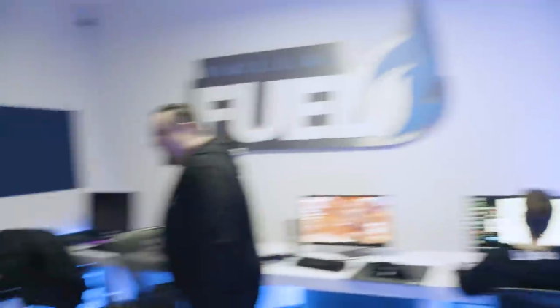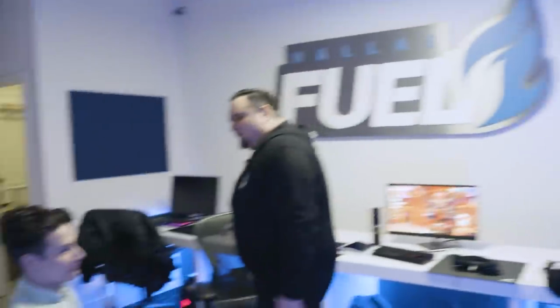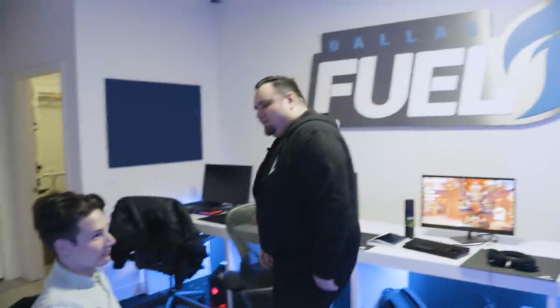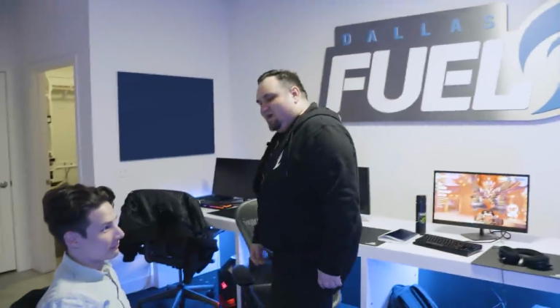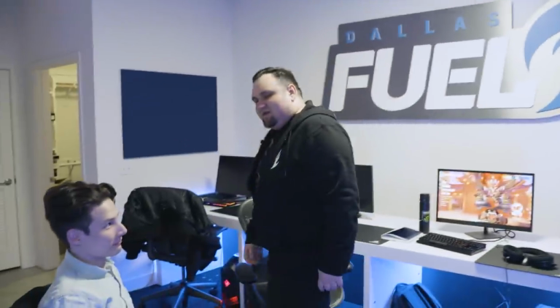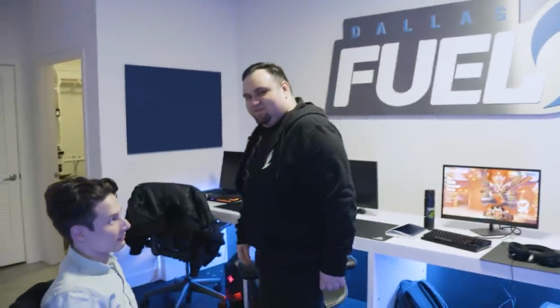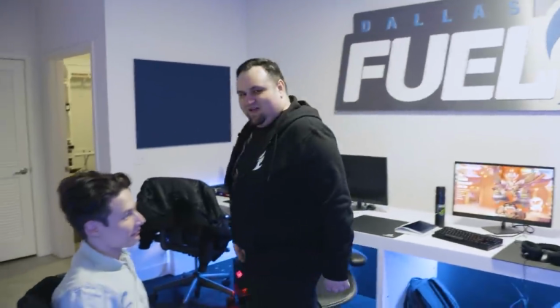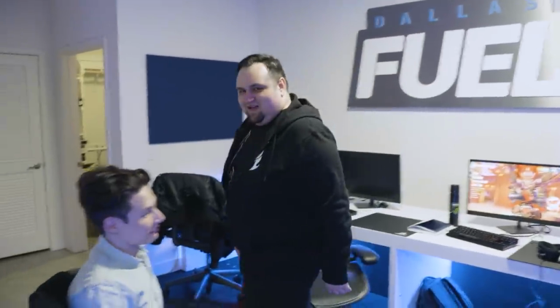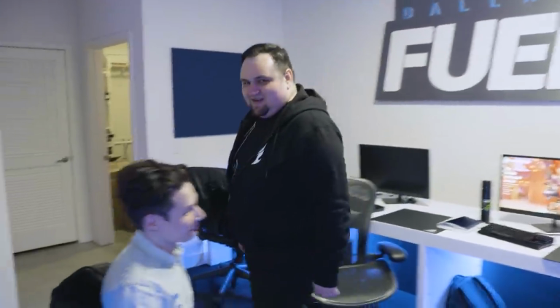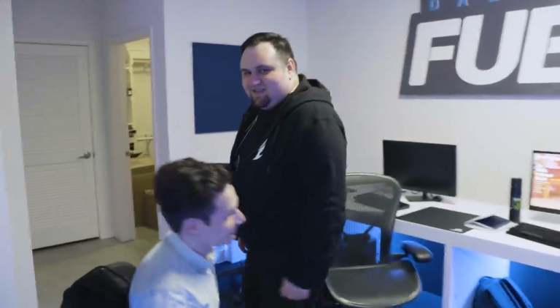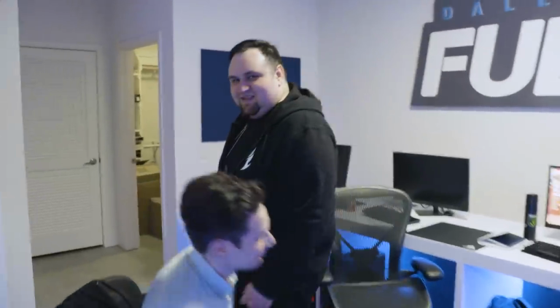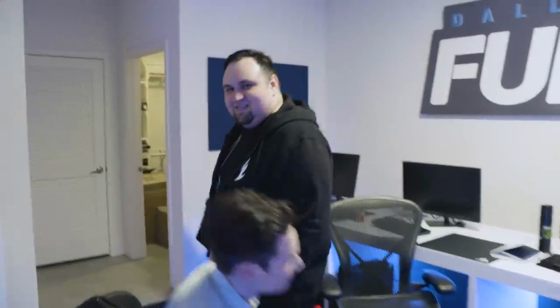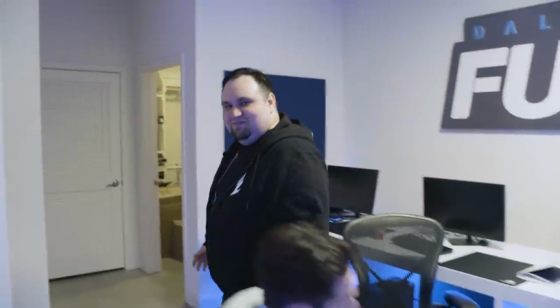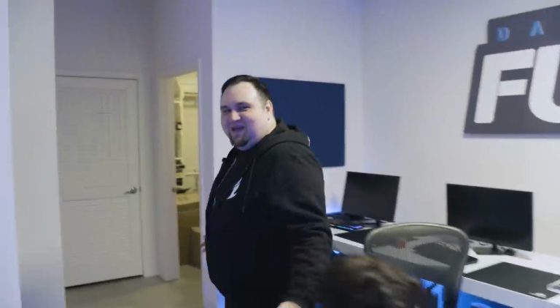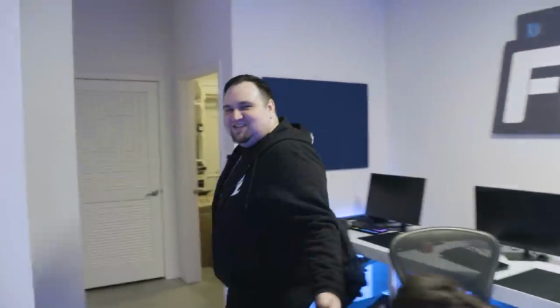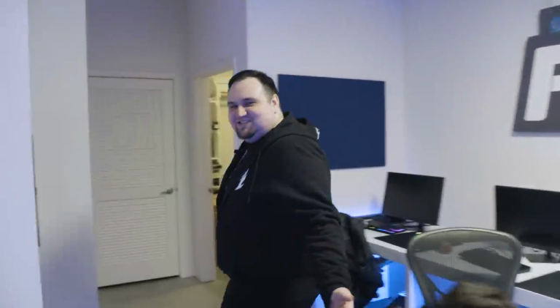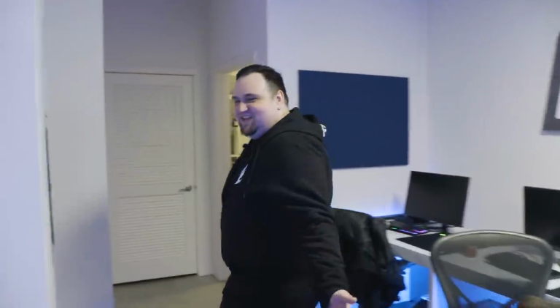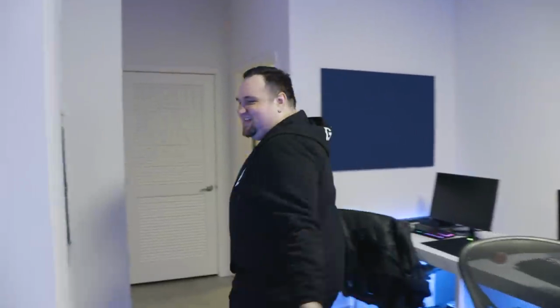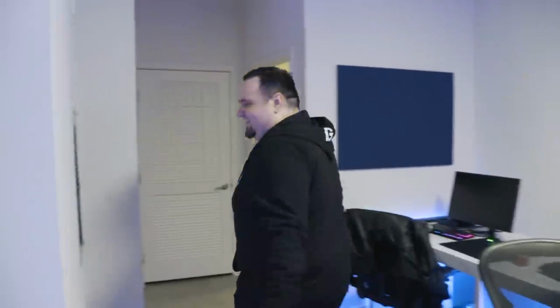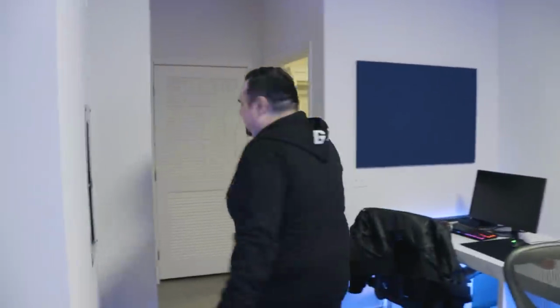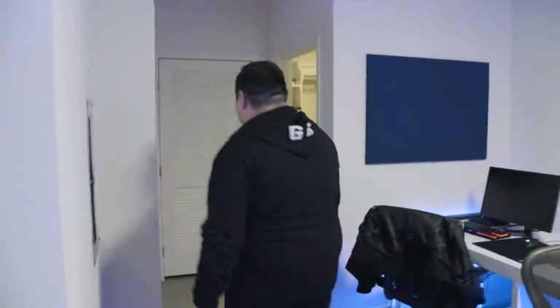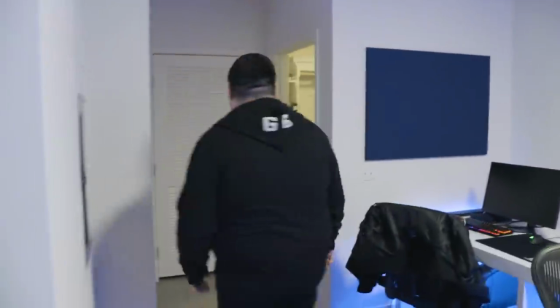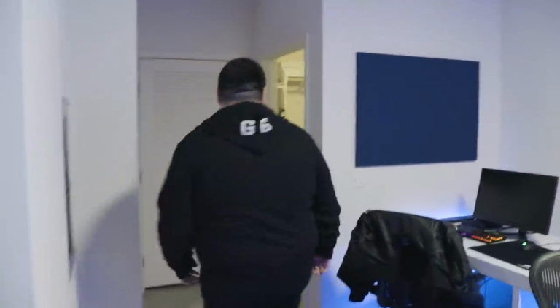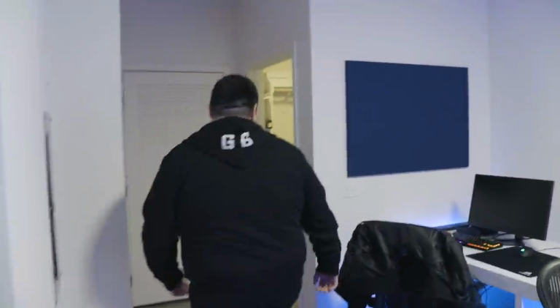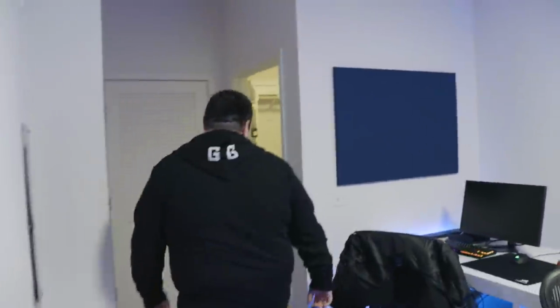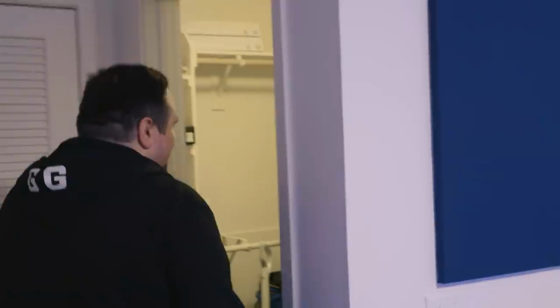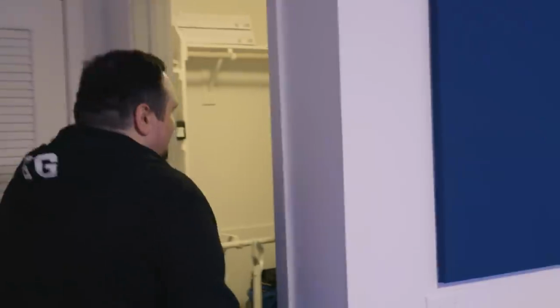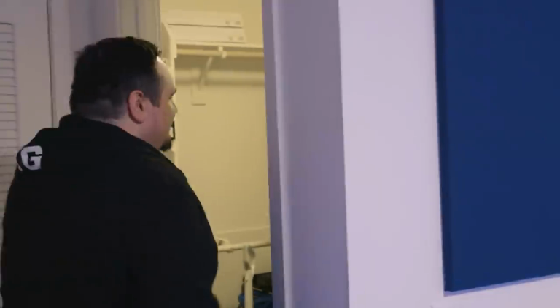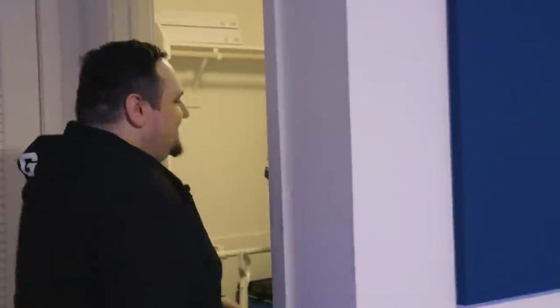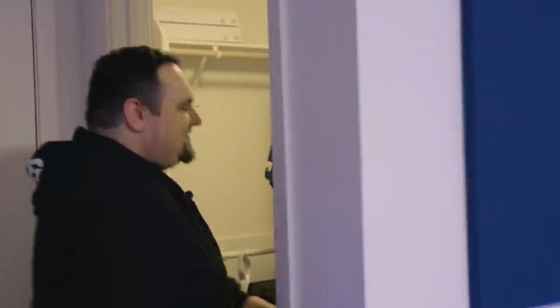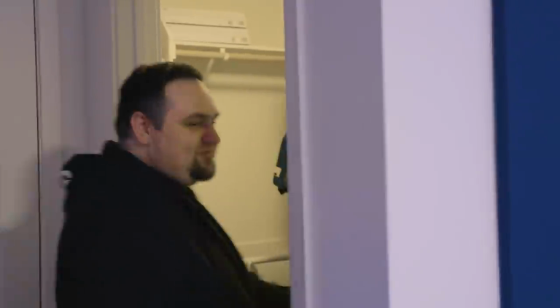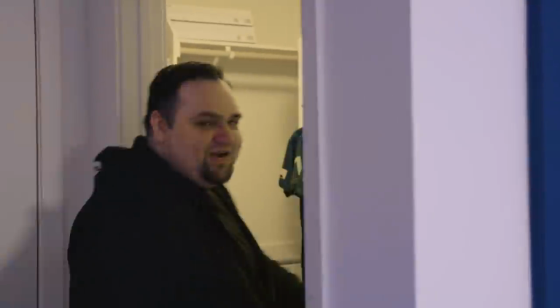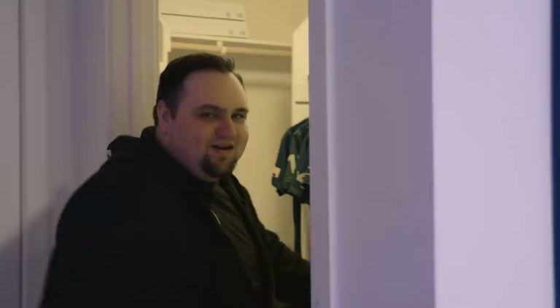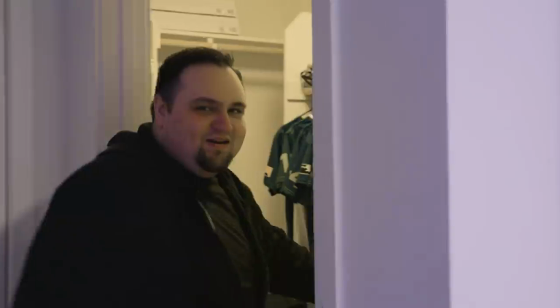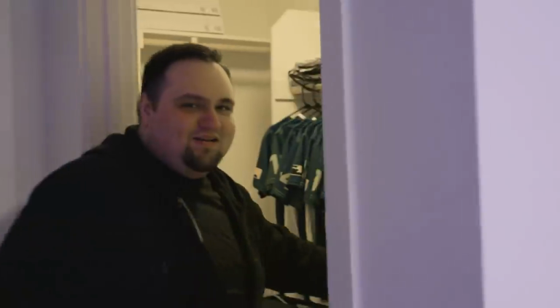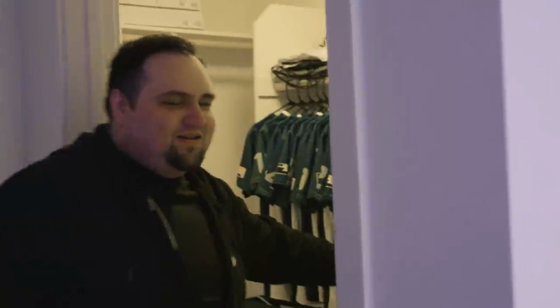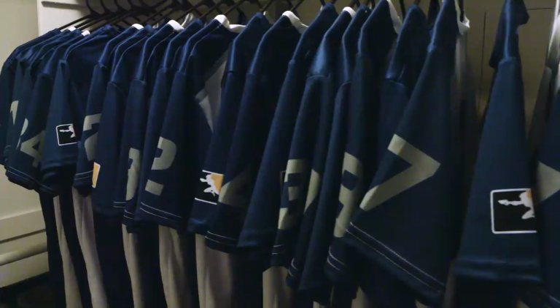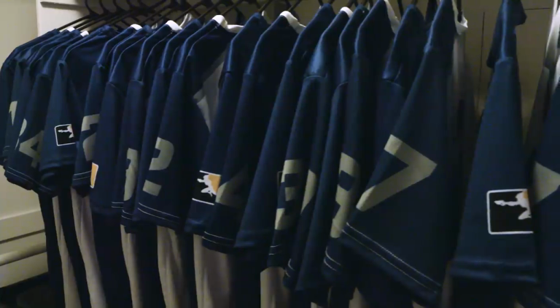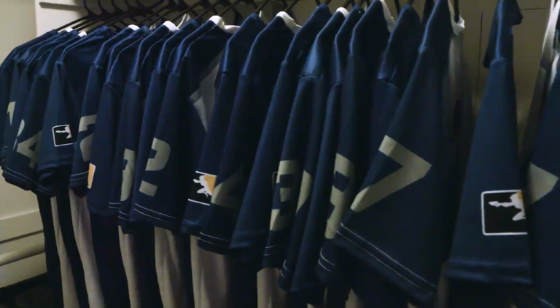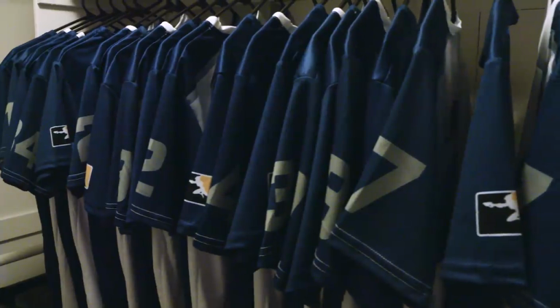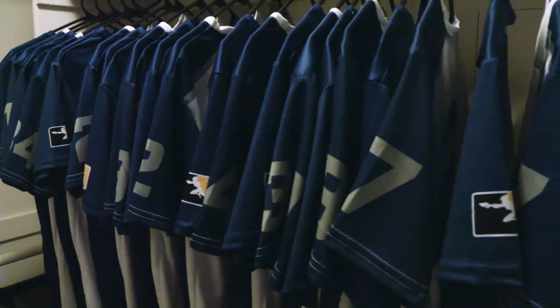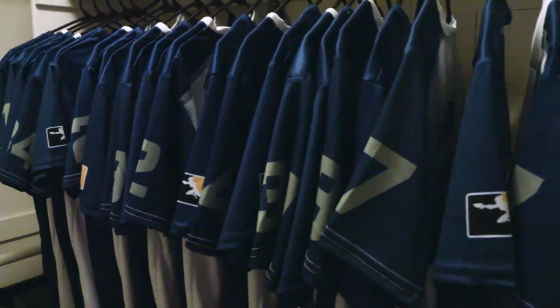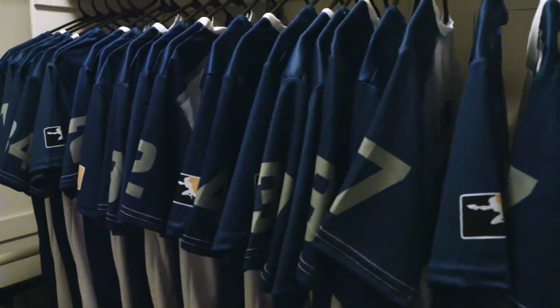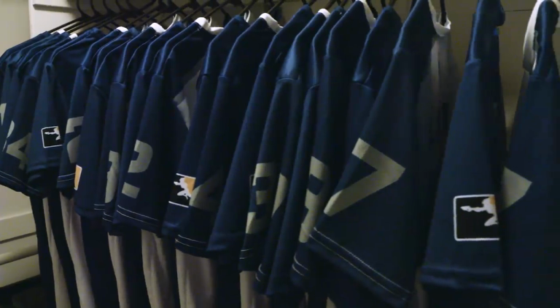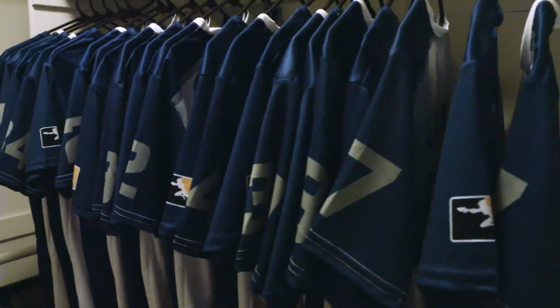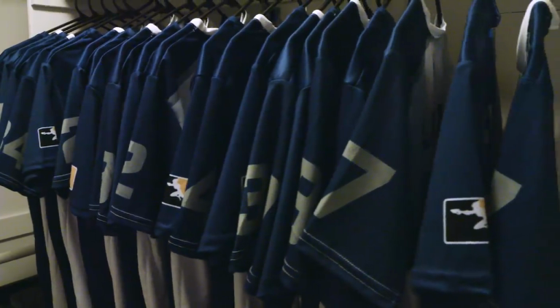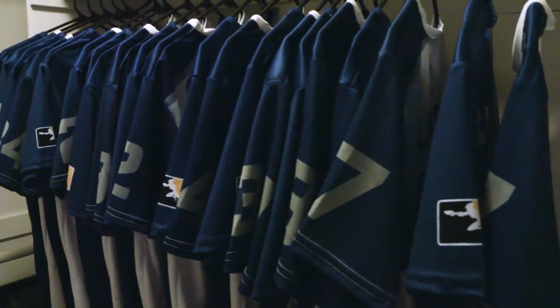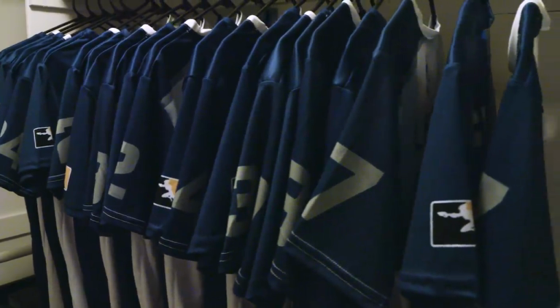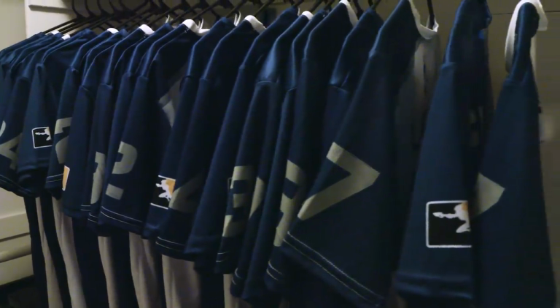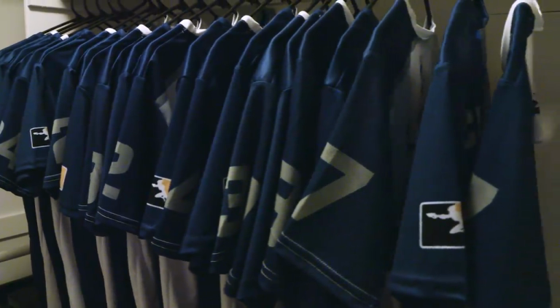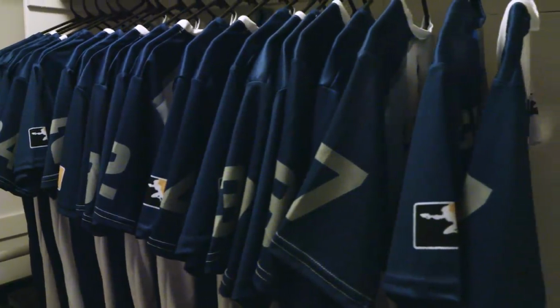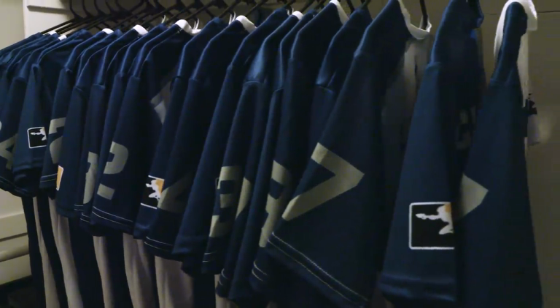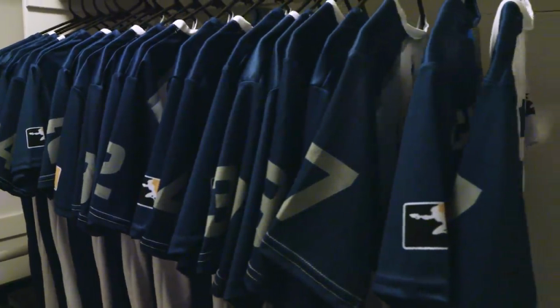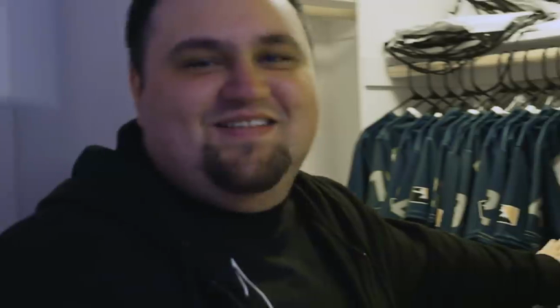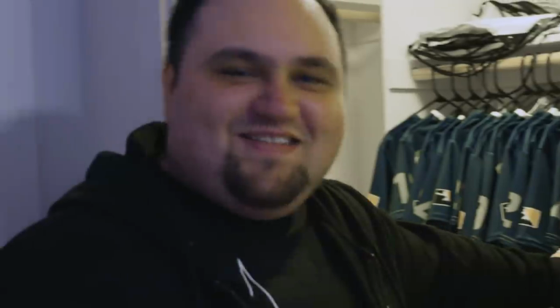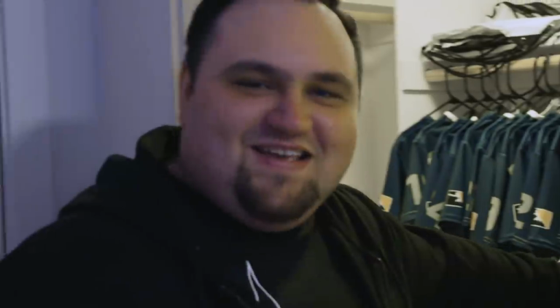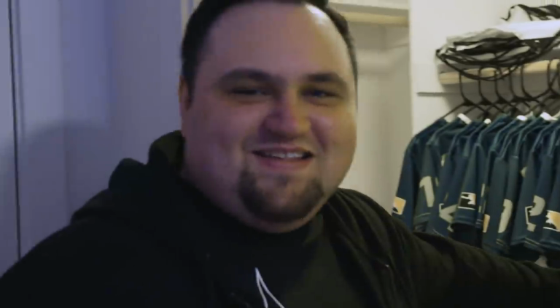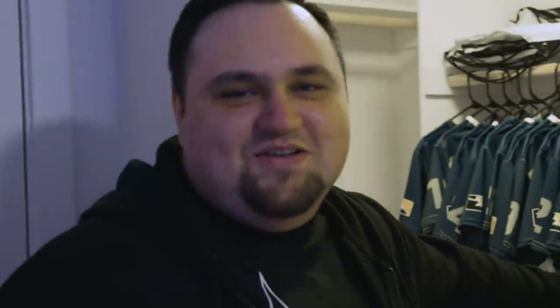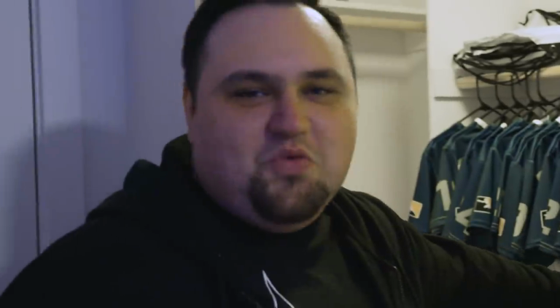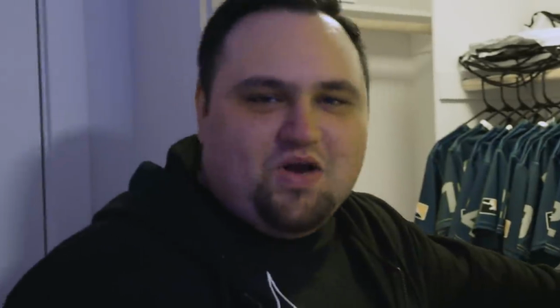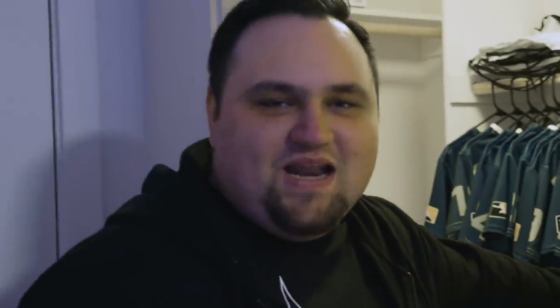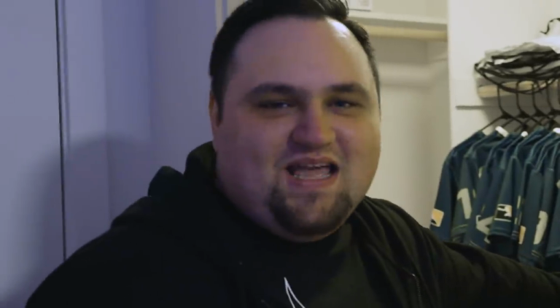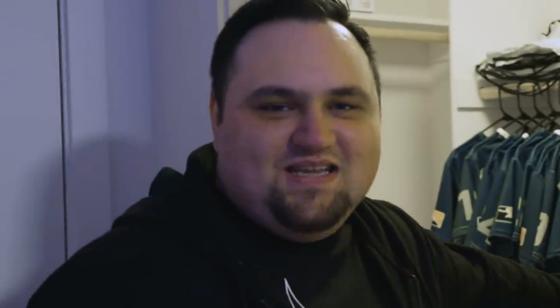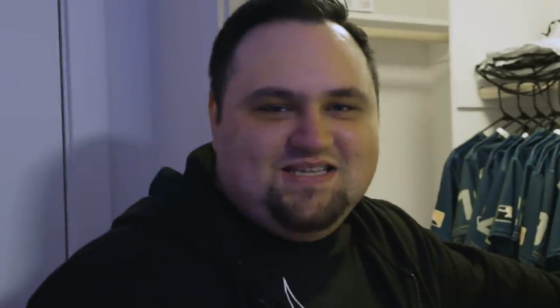Now we've got the match day closet. This is where we keep the players looking fresh for Season 2019.